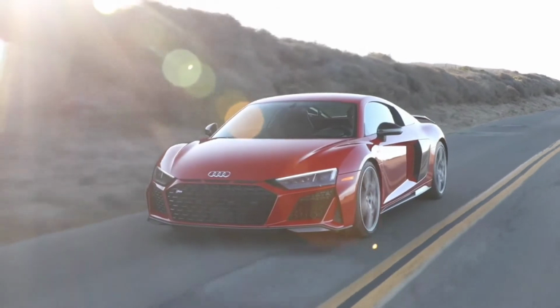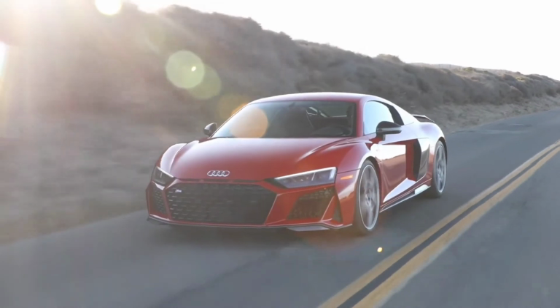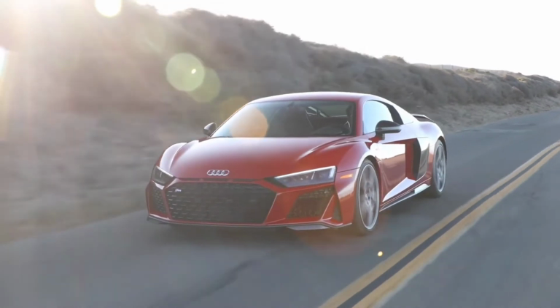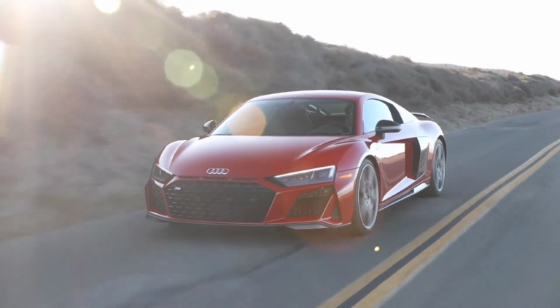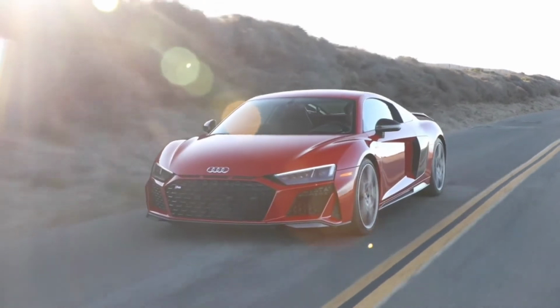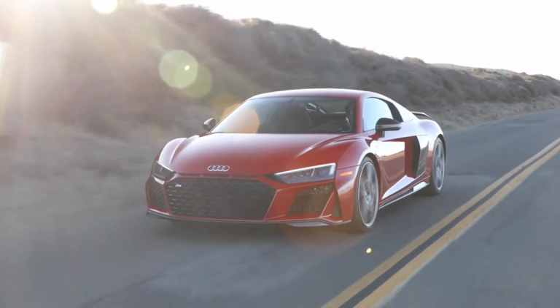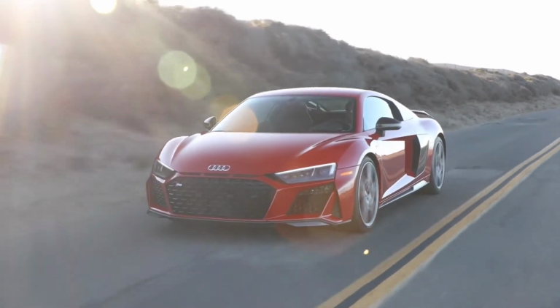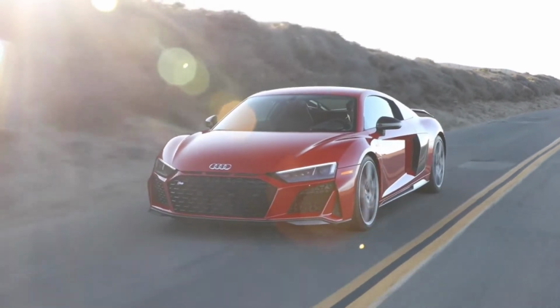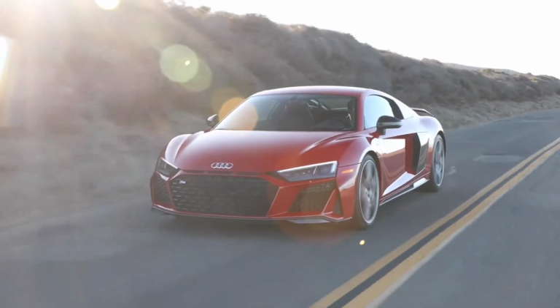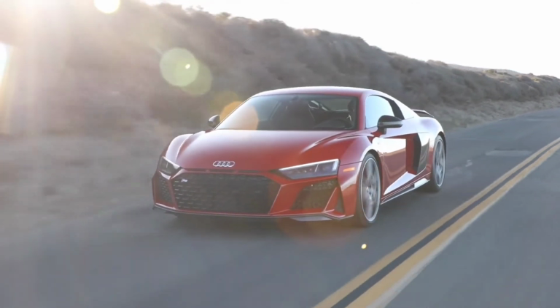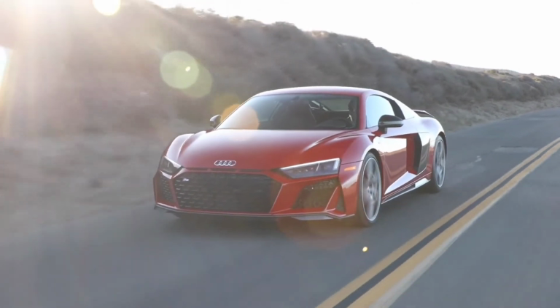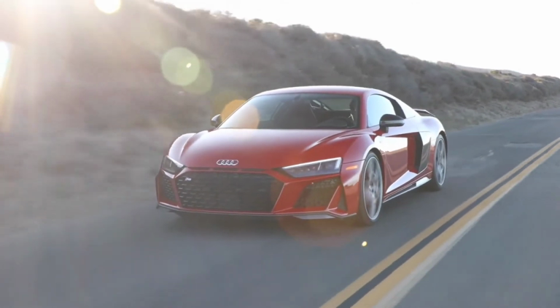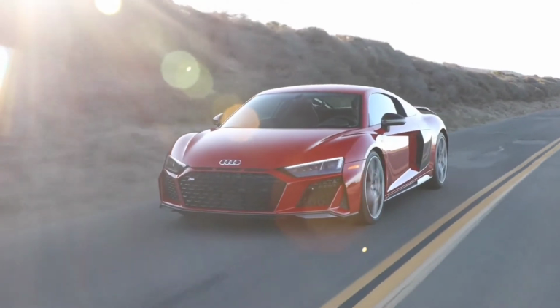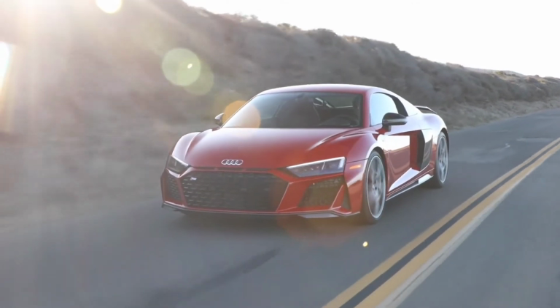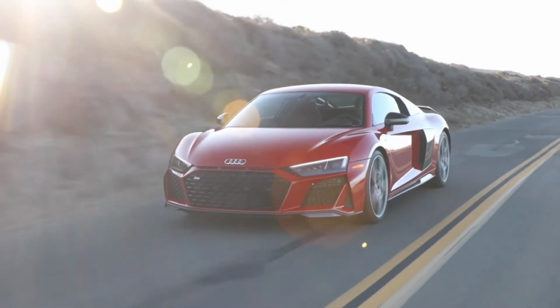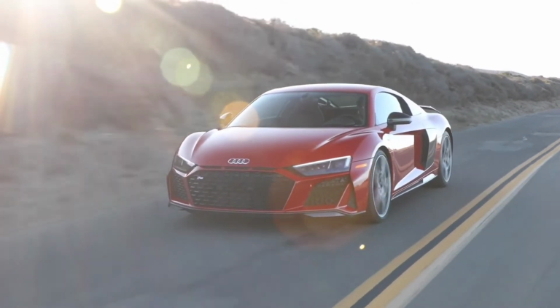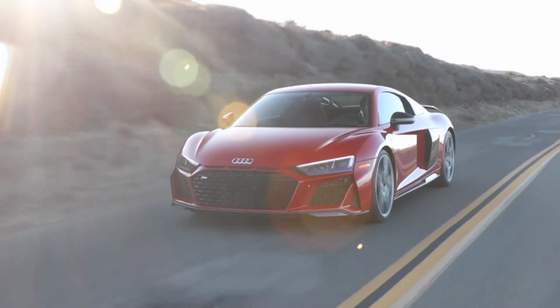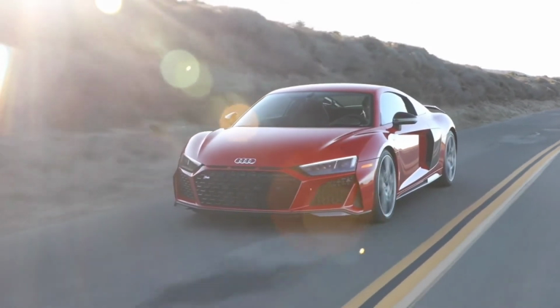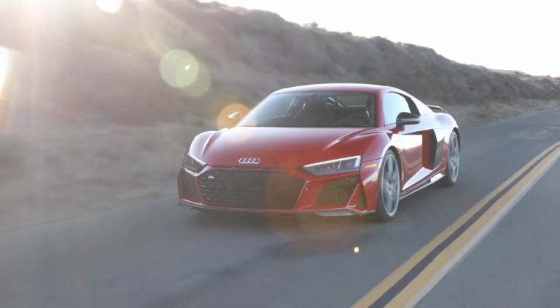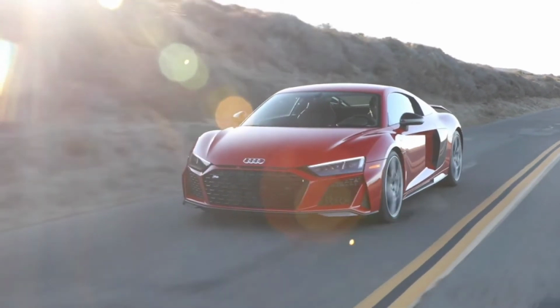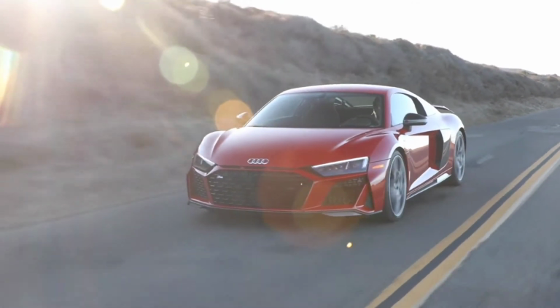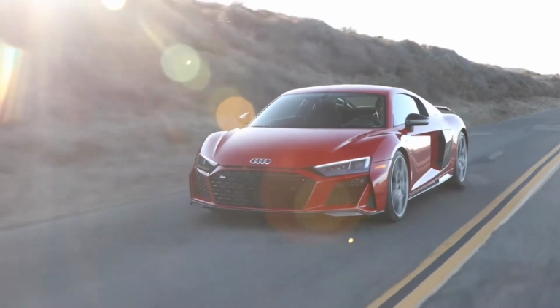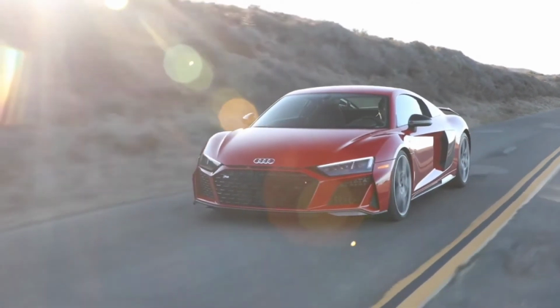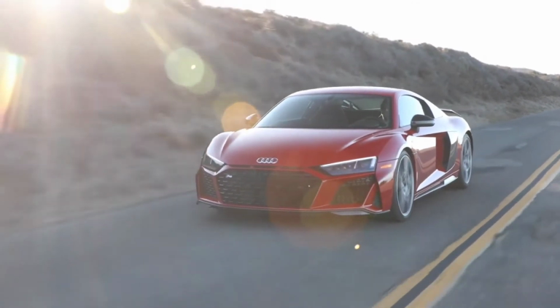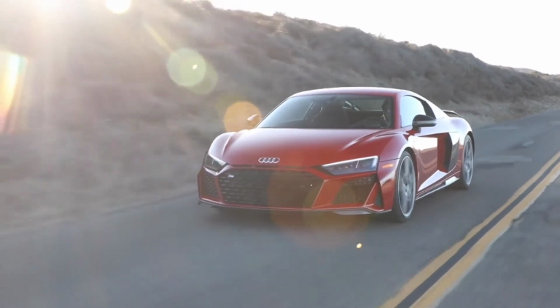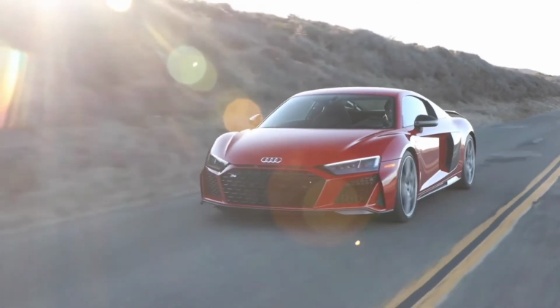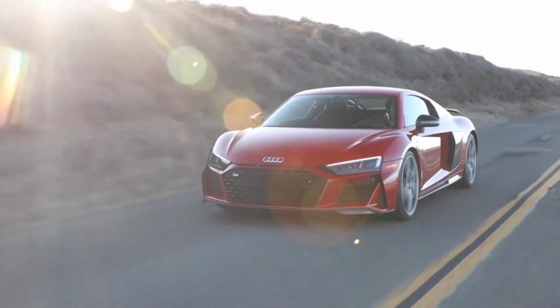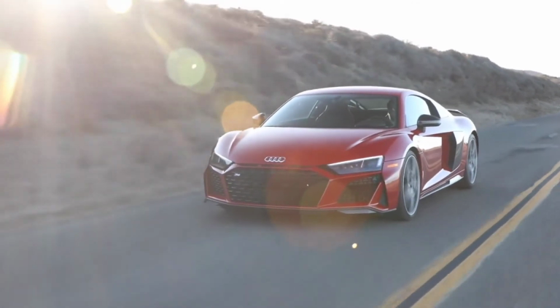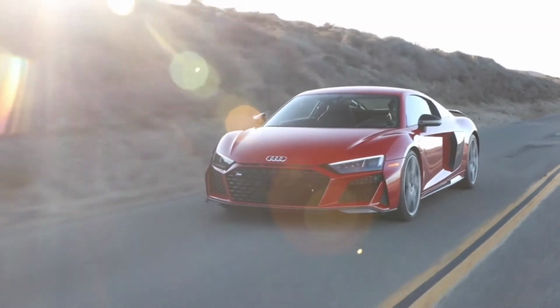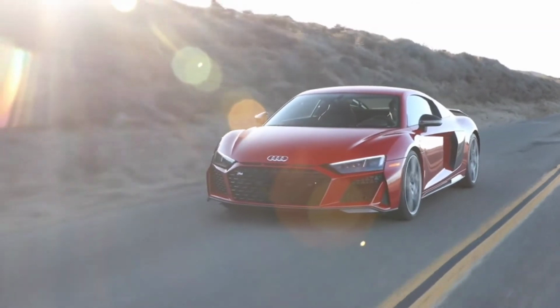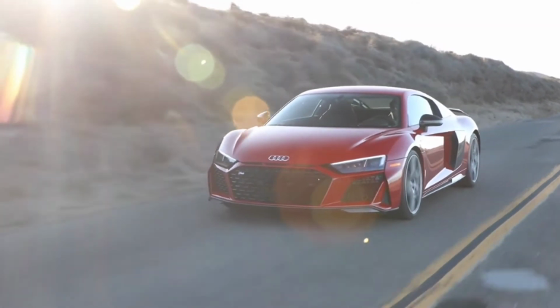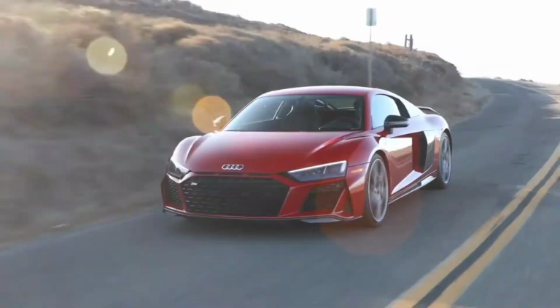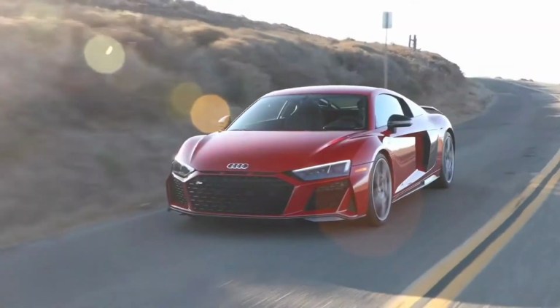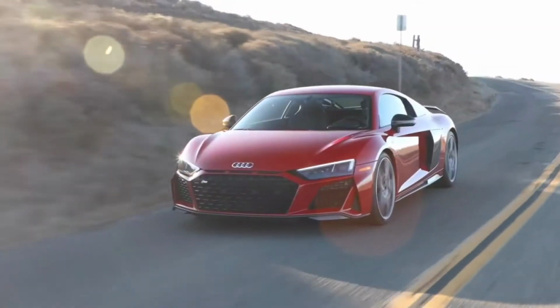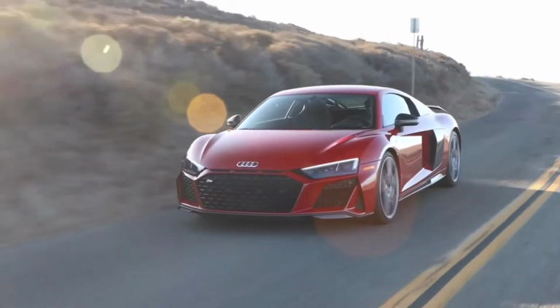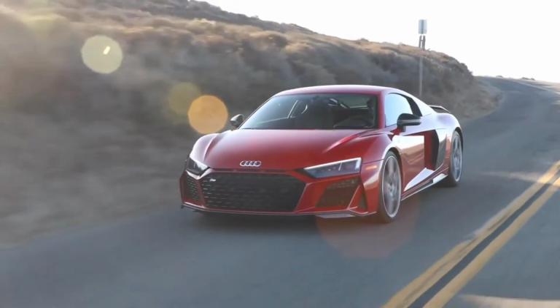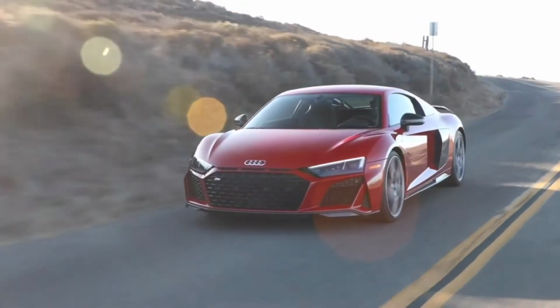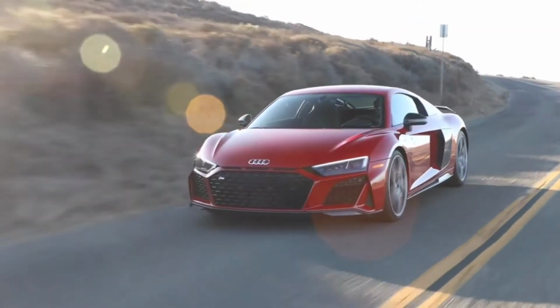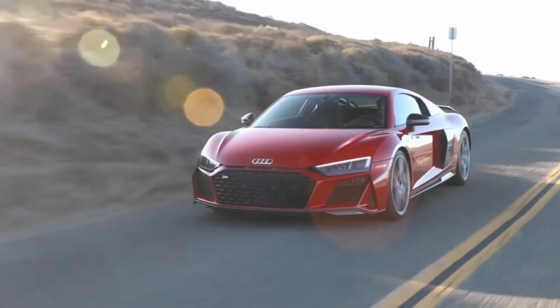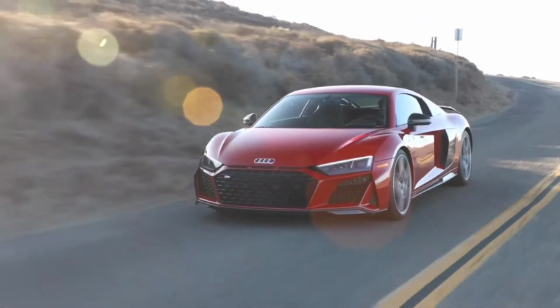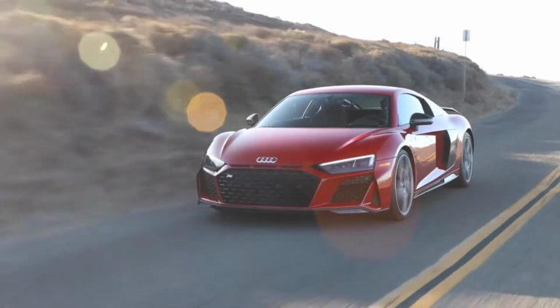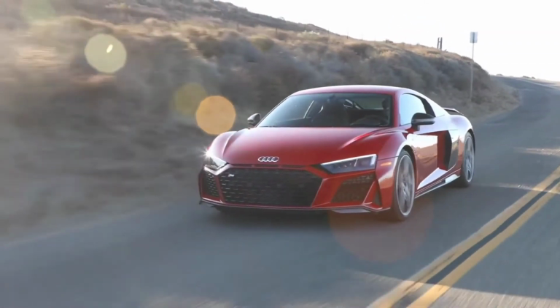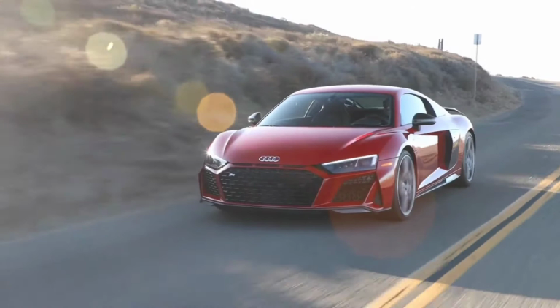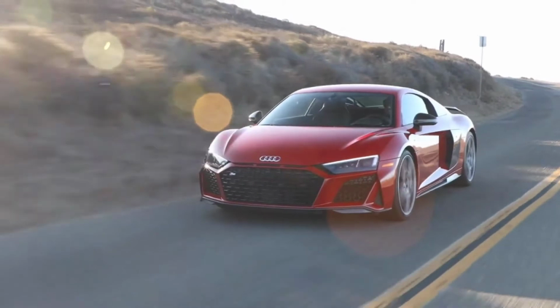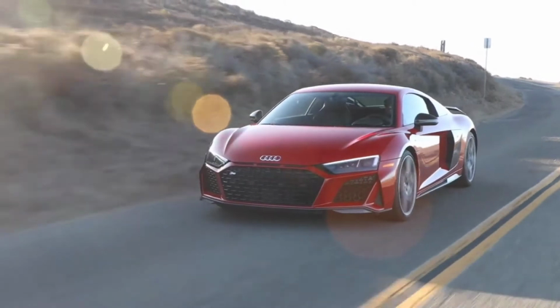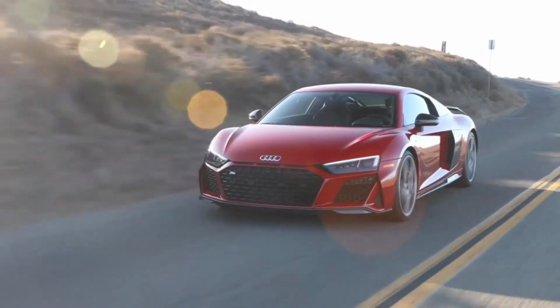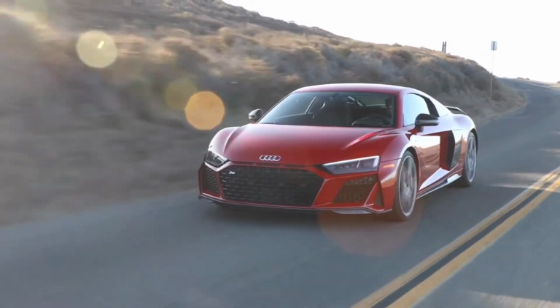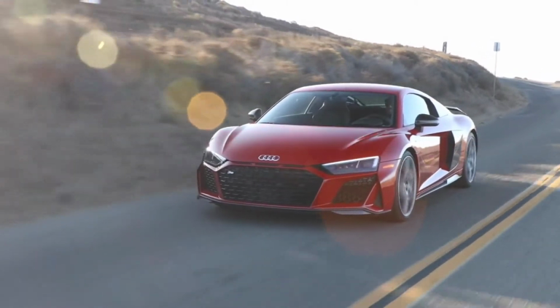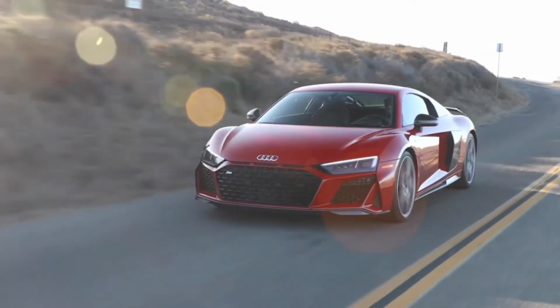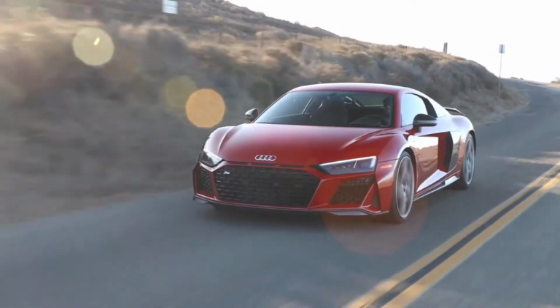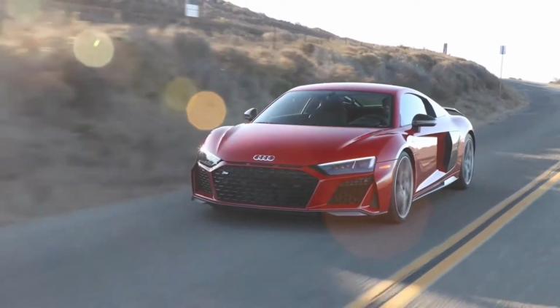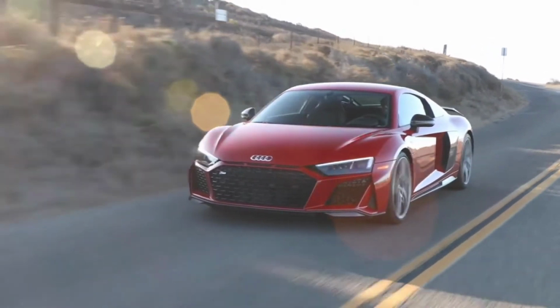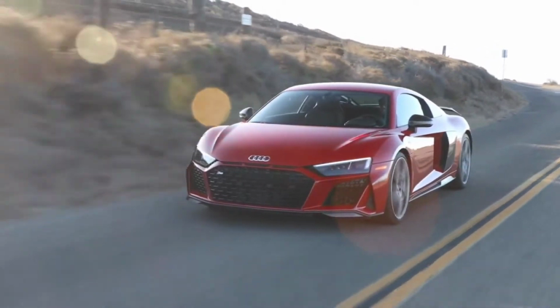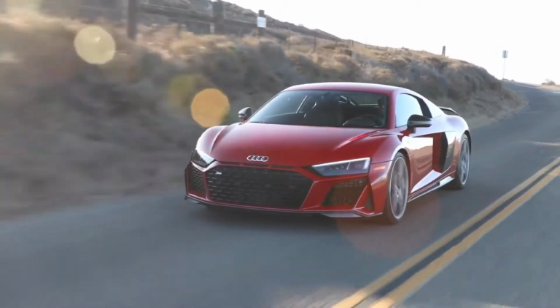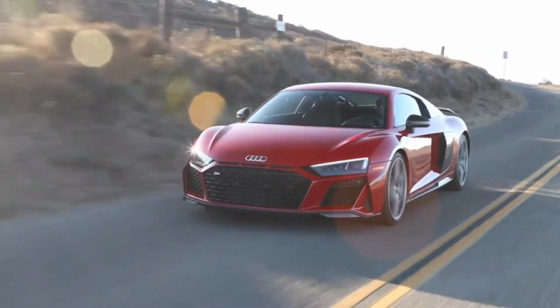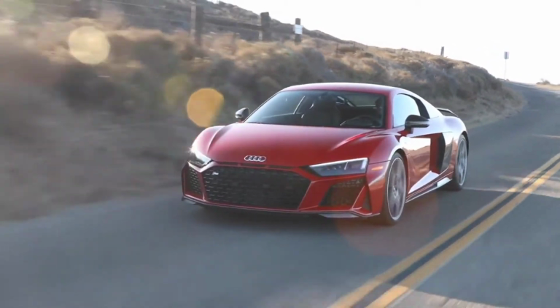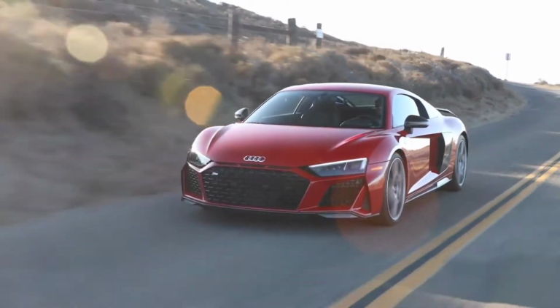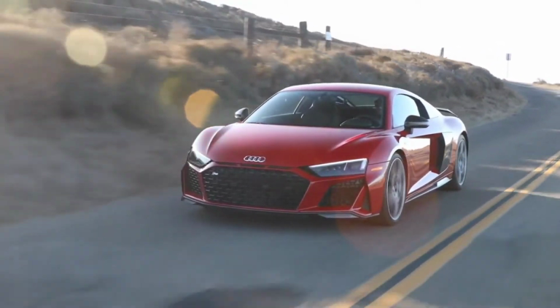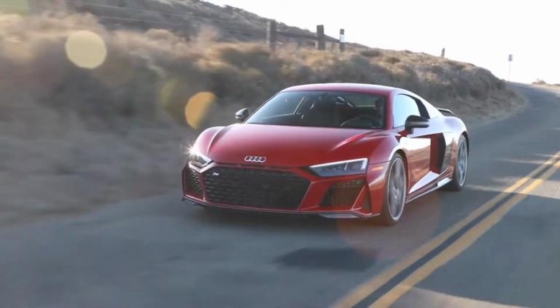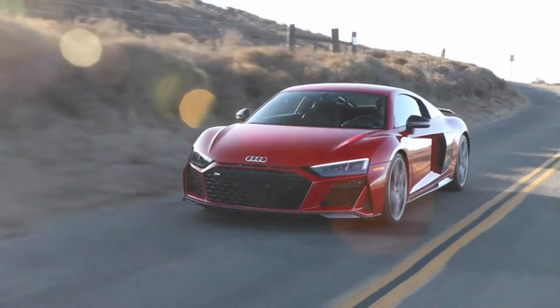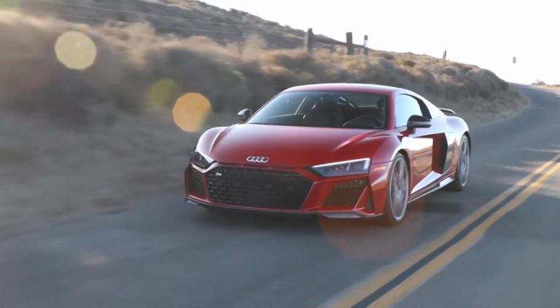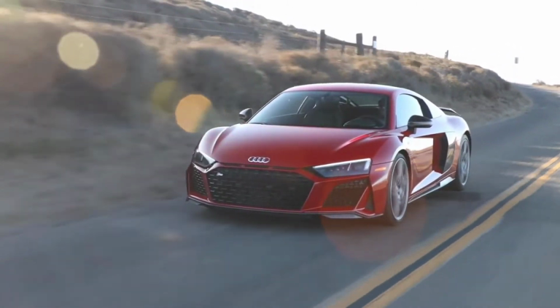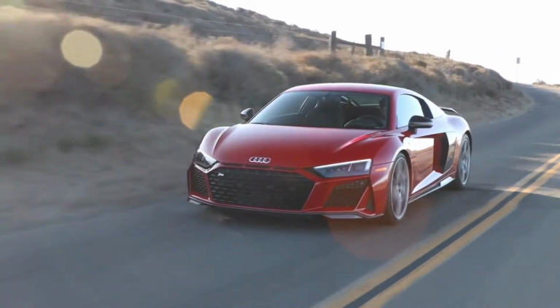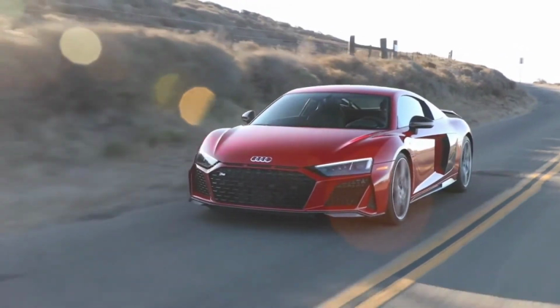The ceramic brake calipers on the V10 Performance models are now also available in red along with the standard gray.